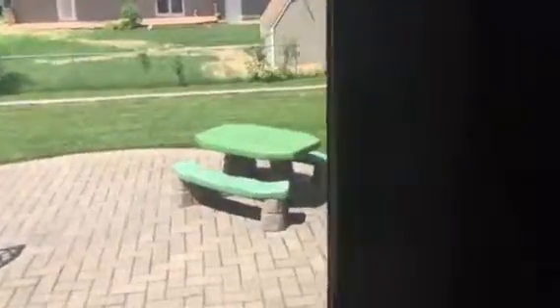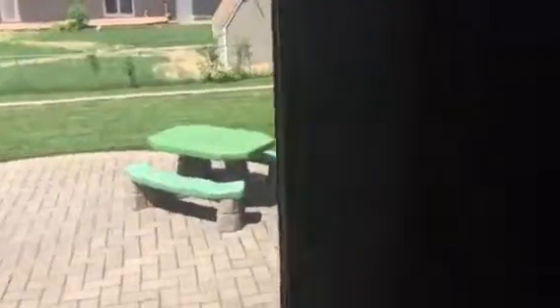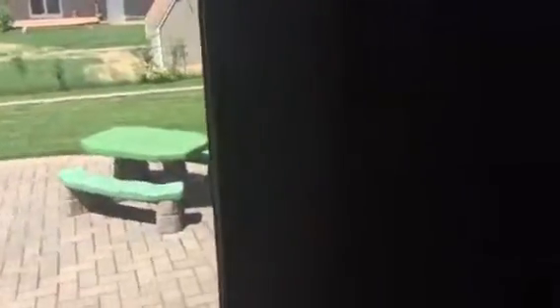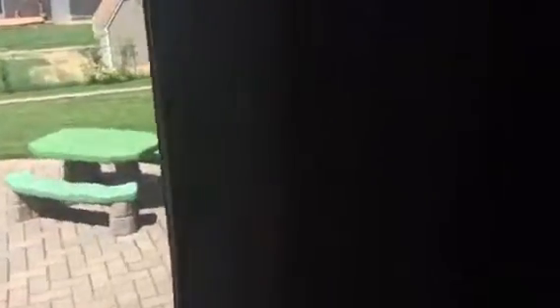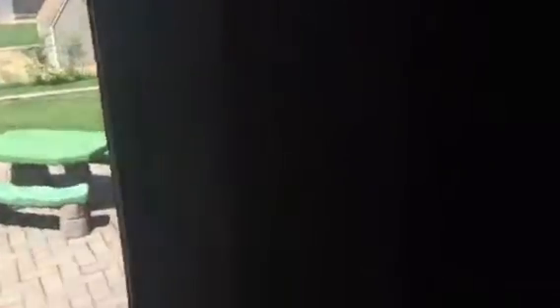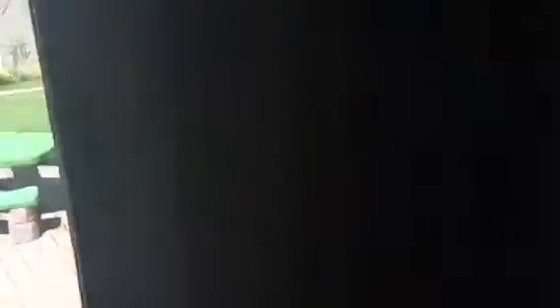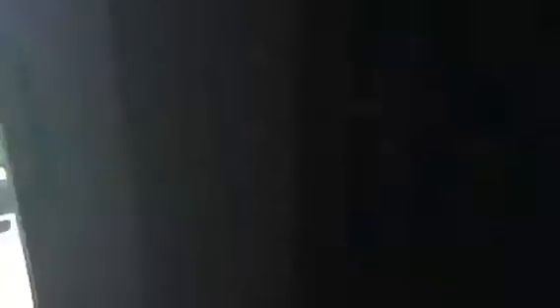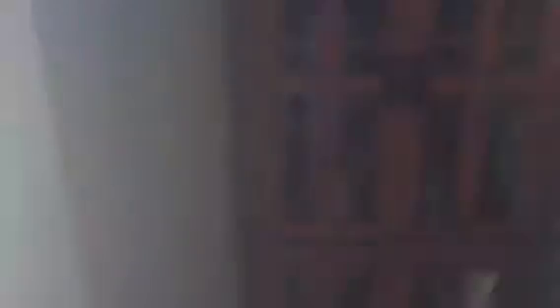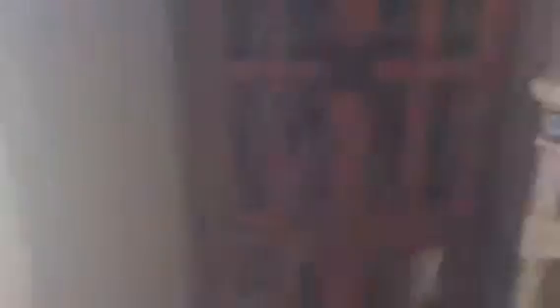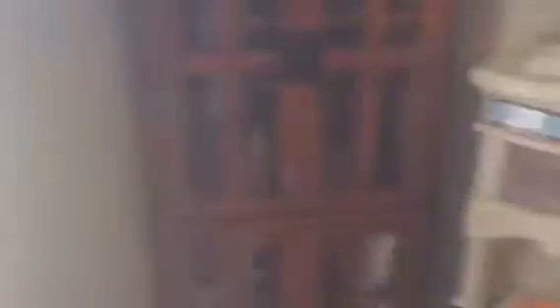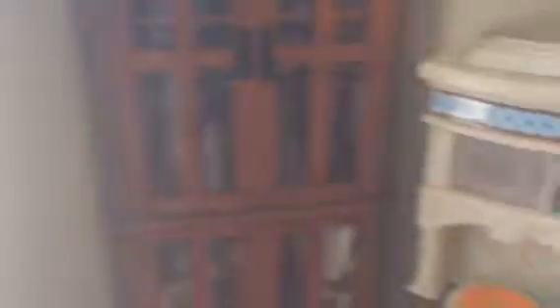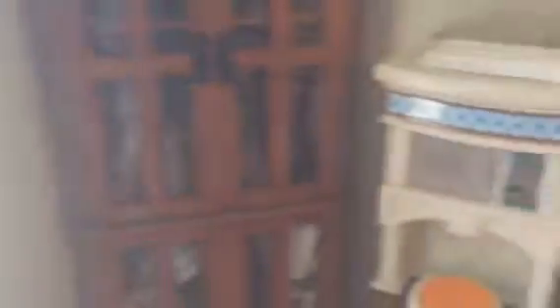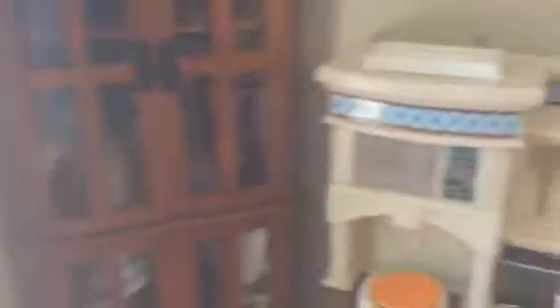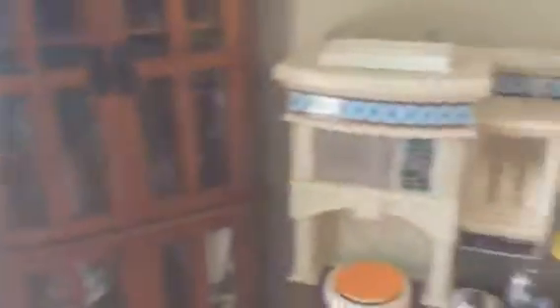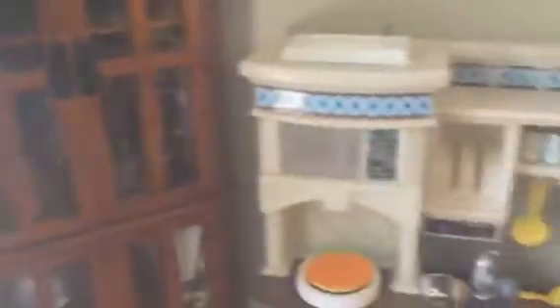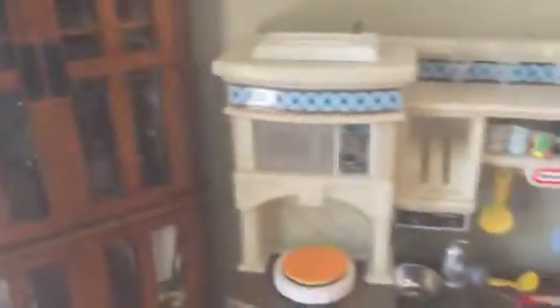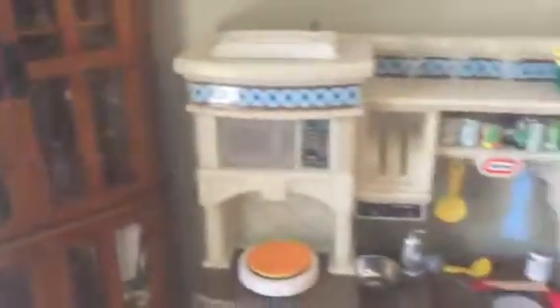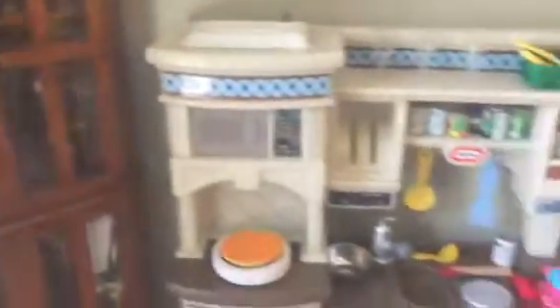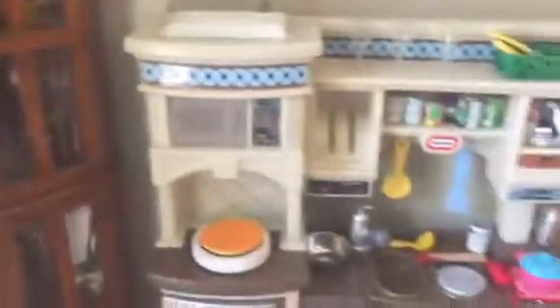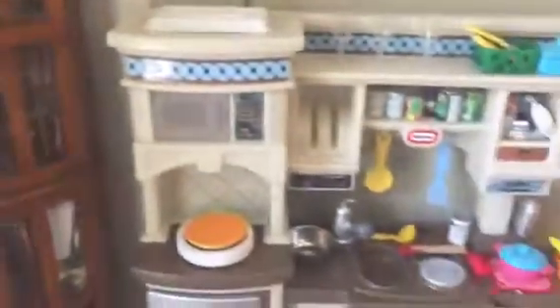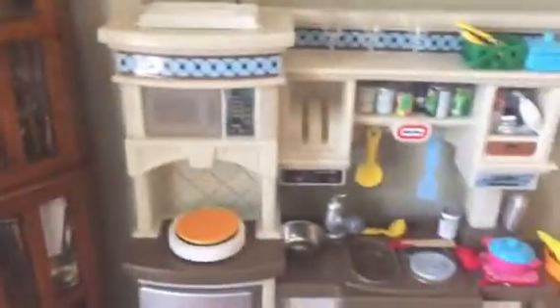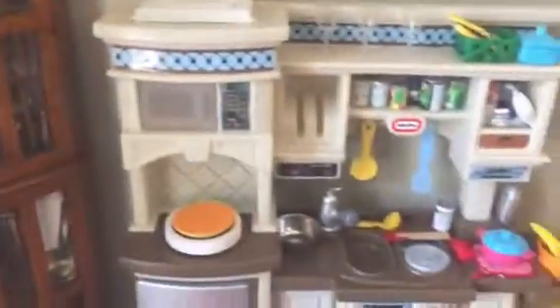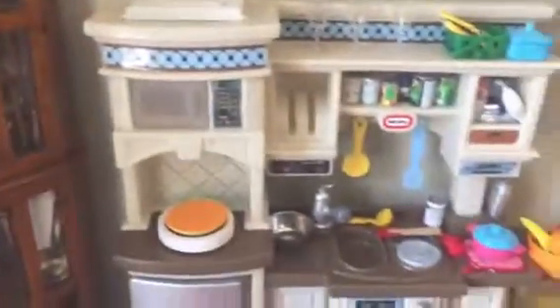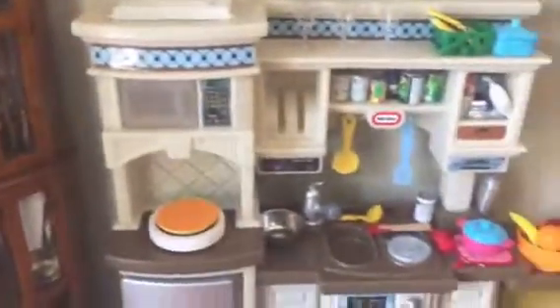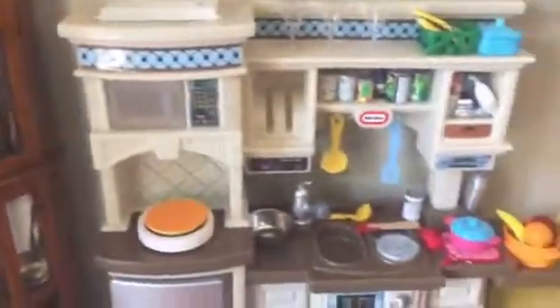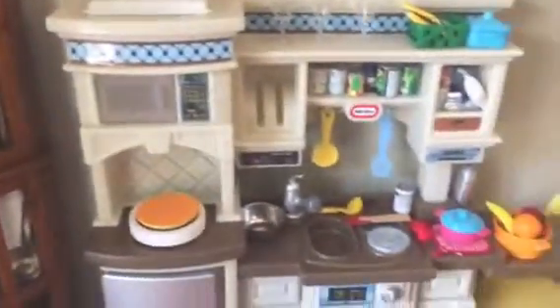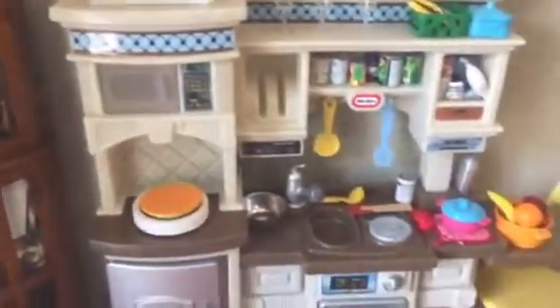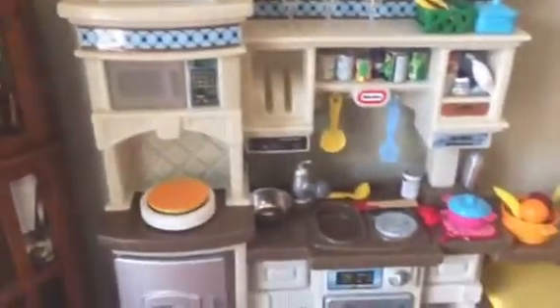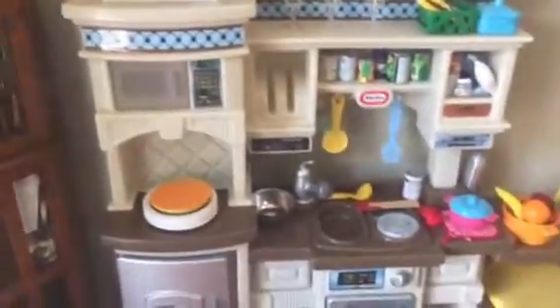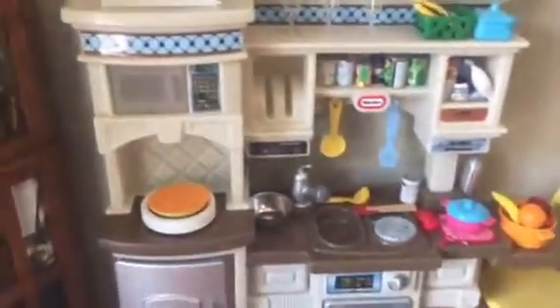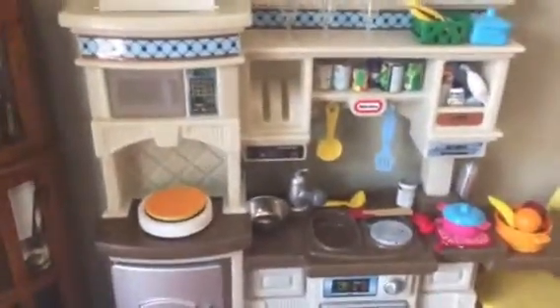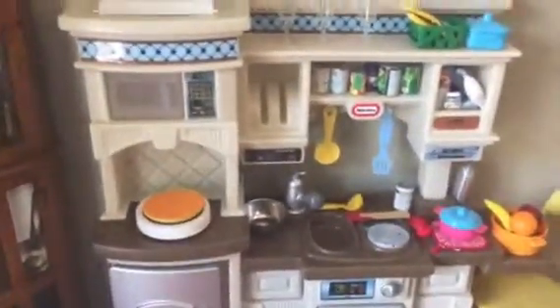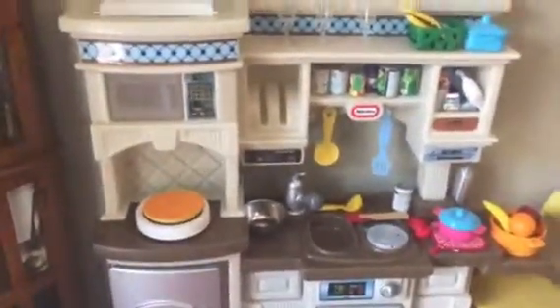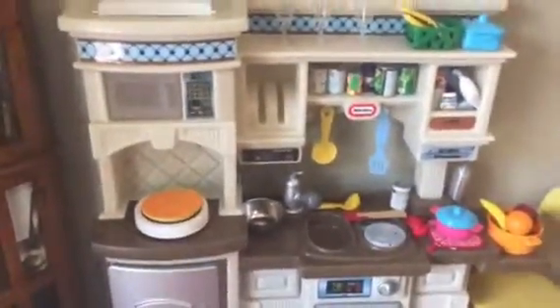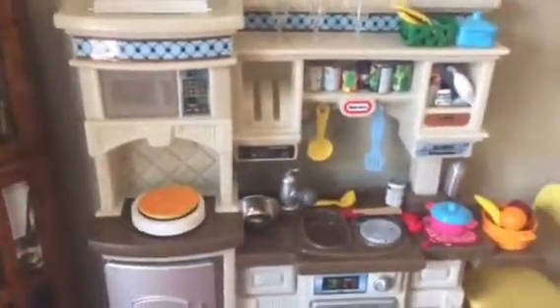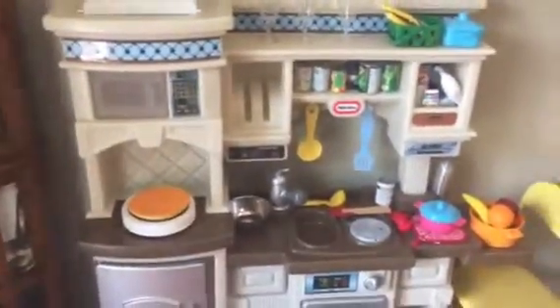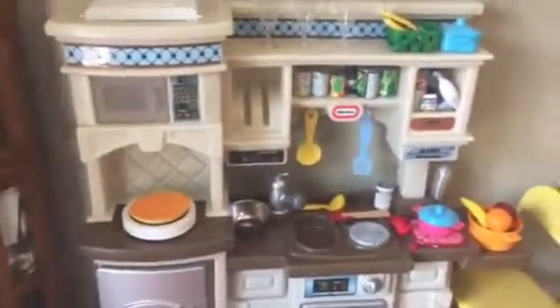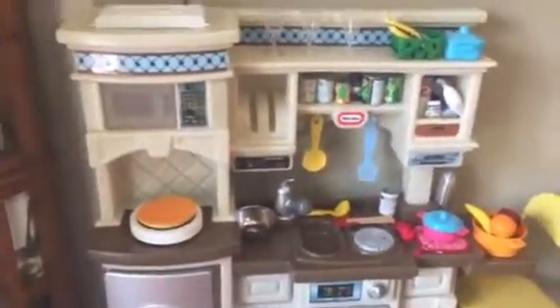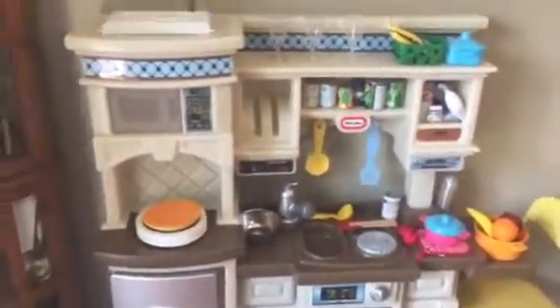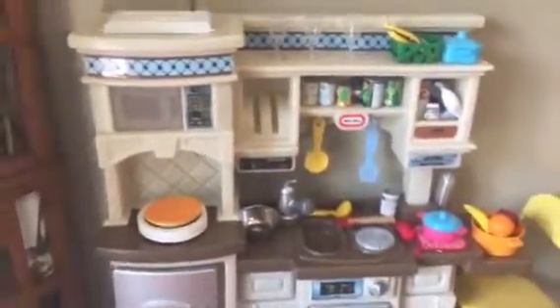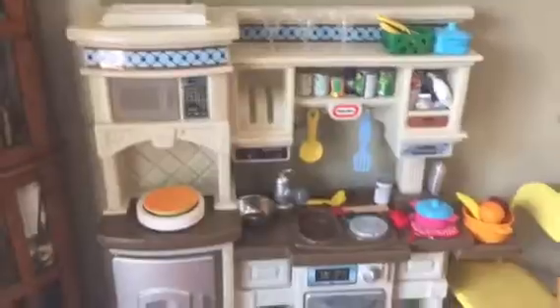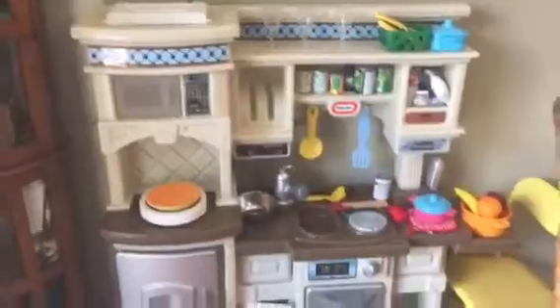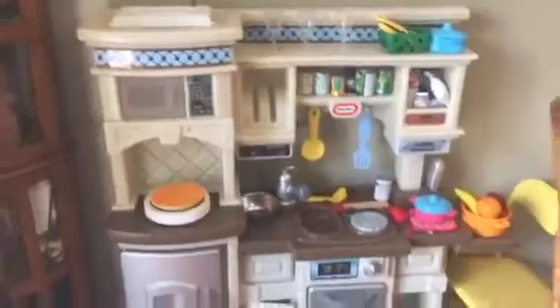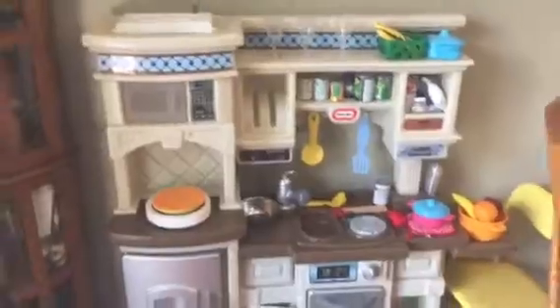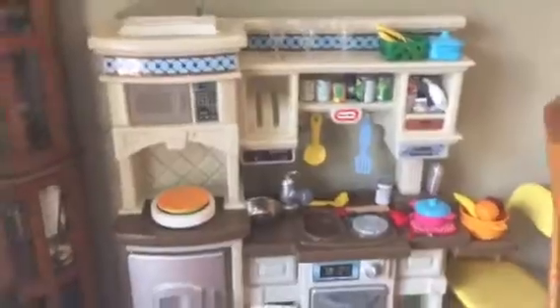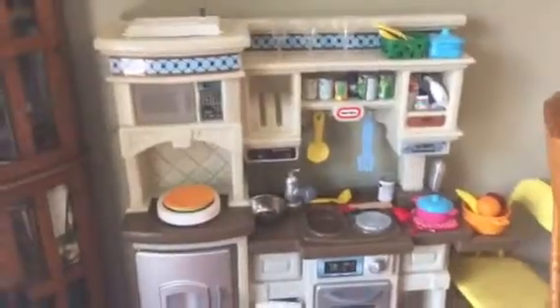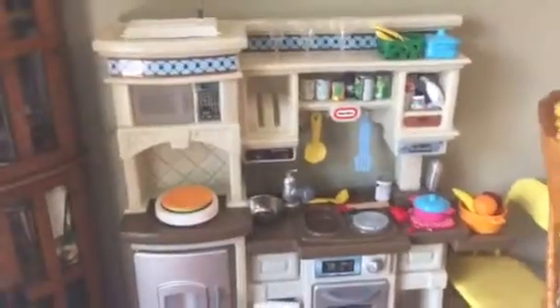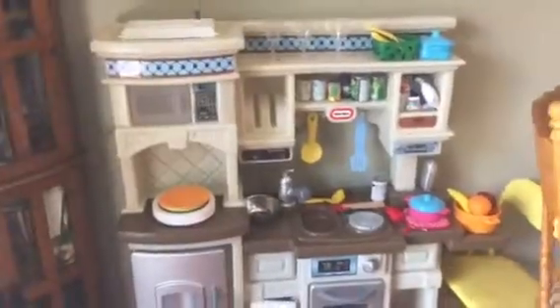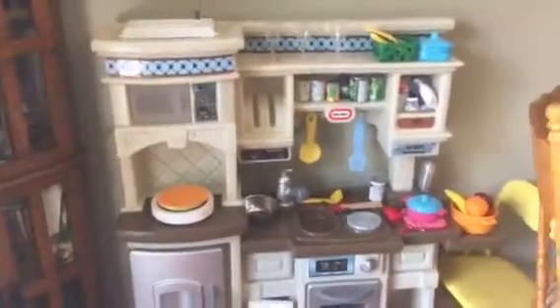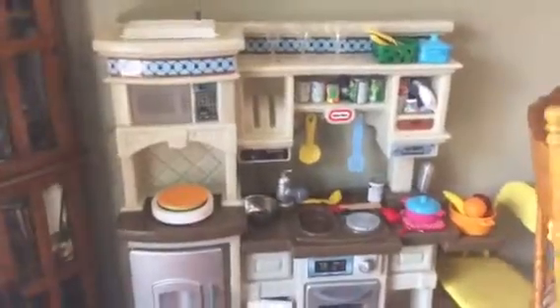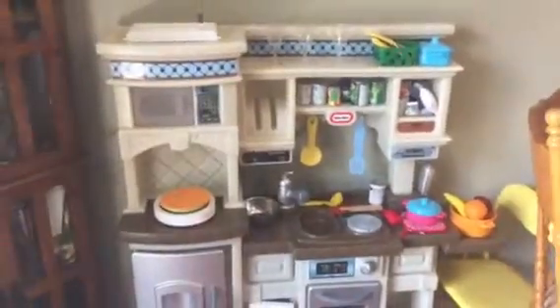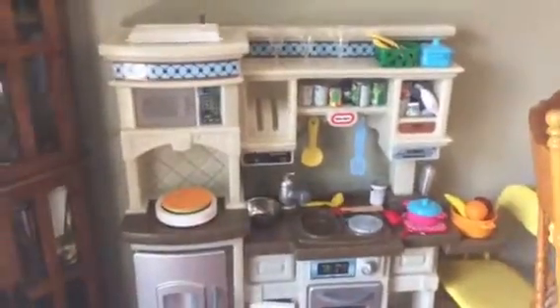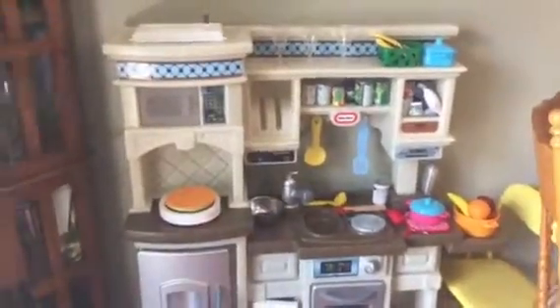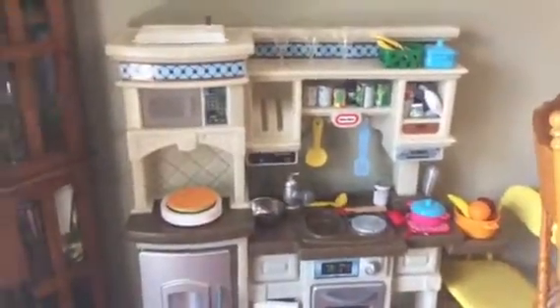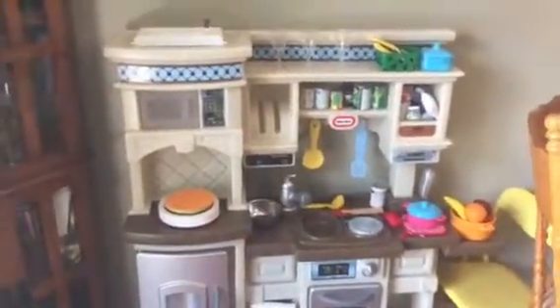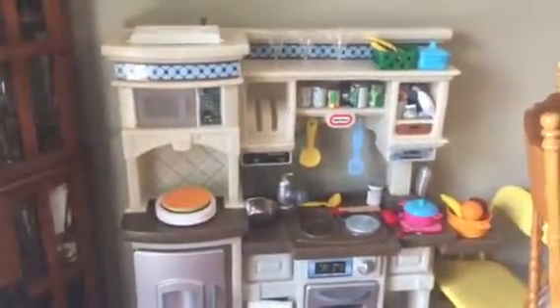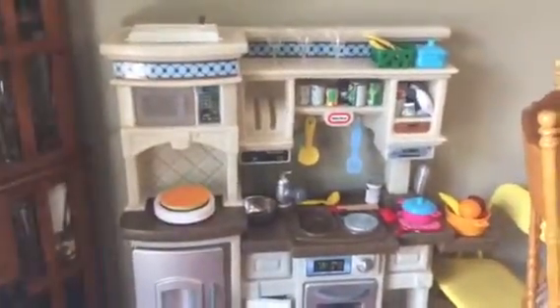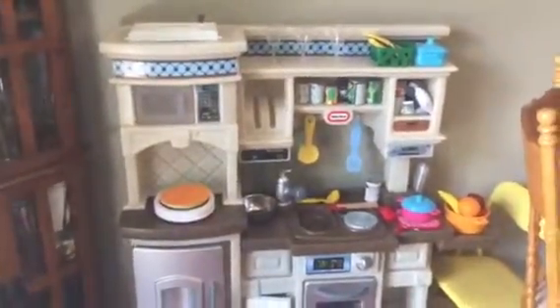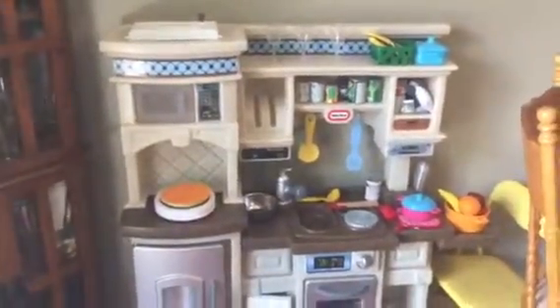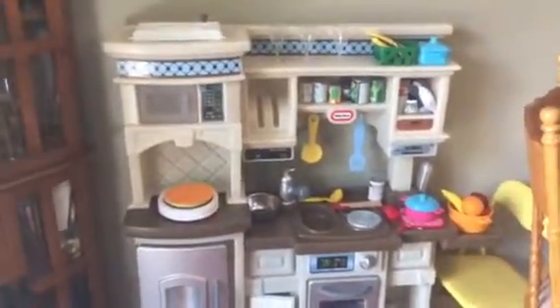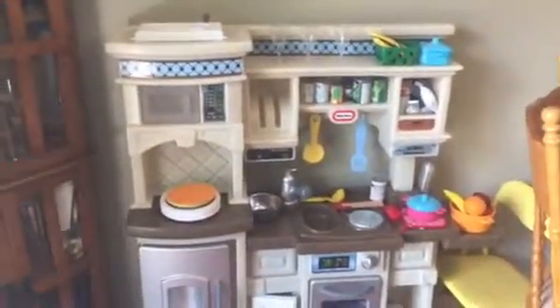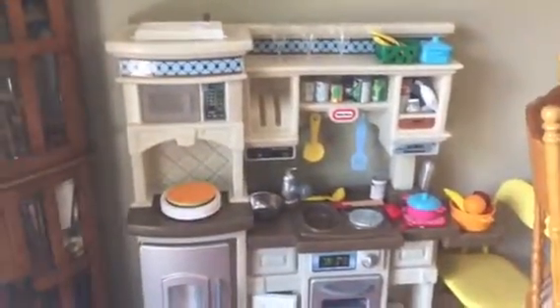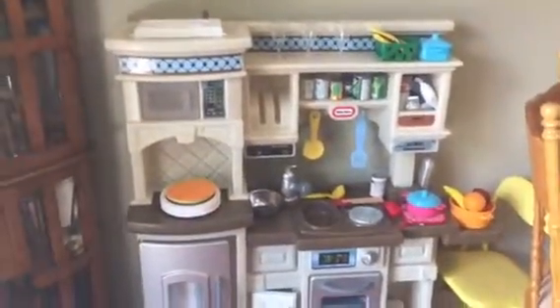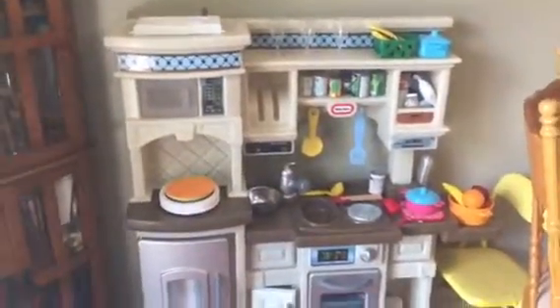It even comes with a second kitchen. You can't beat it. Thanks, have a great day.